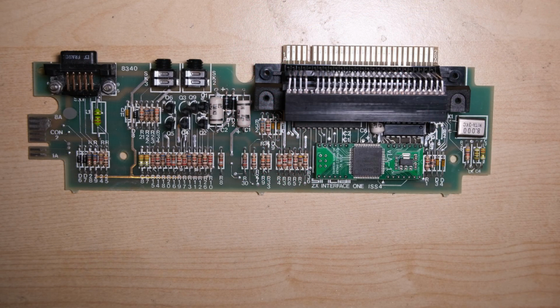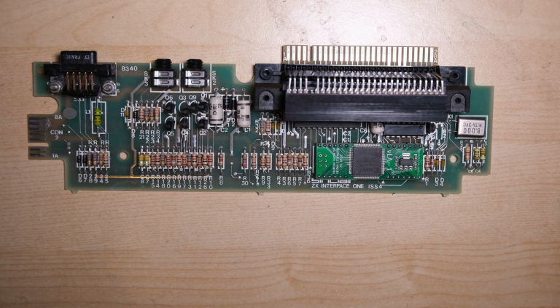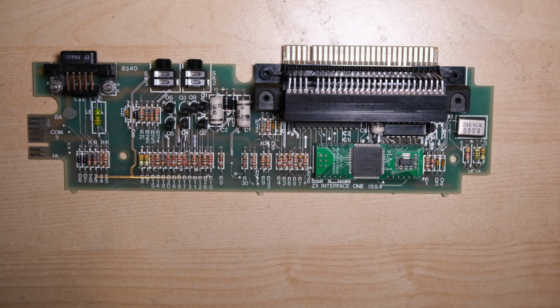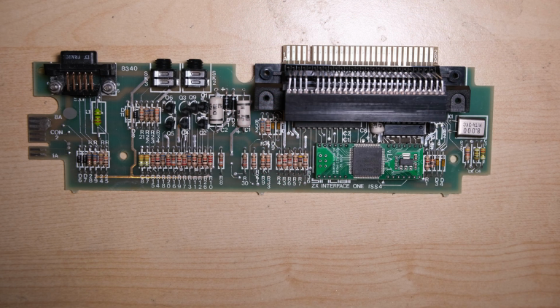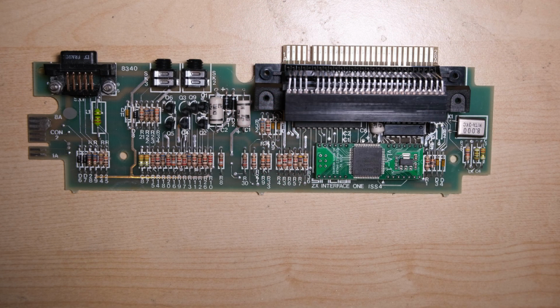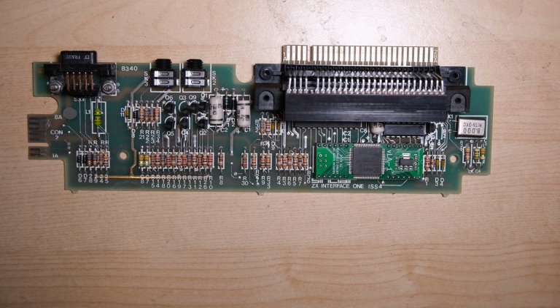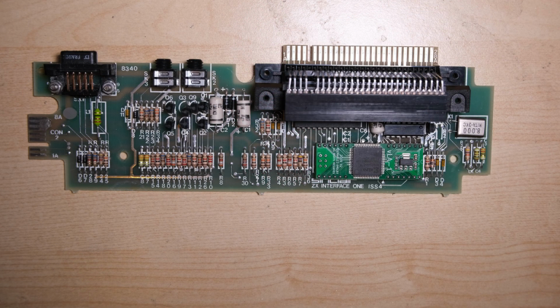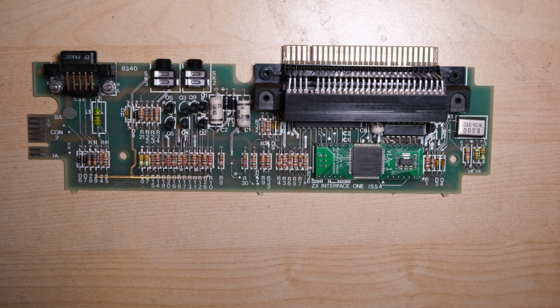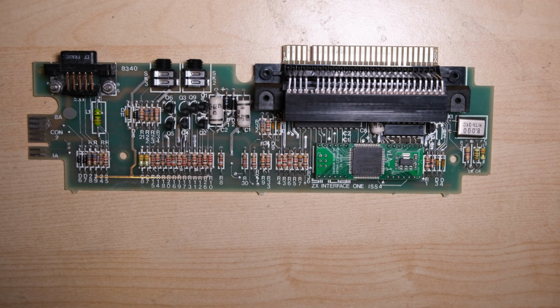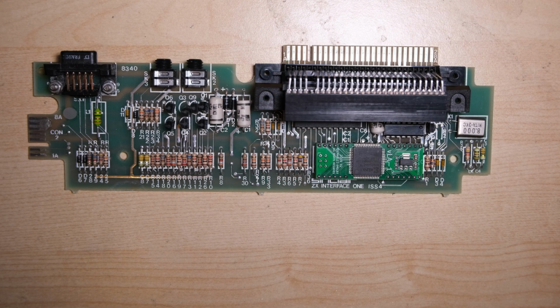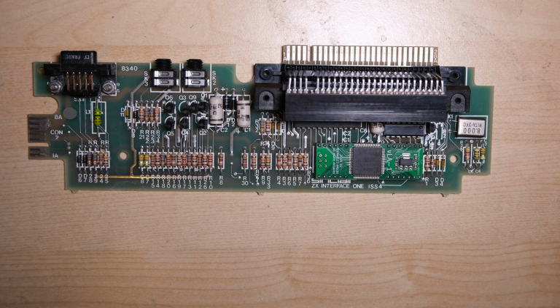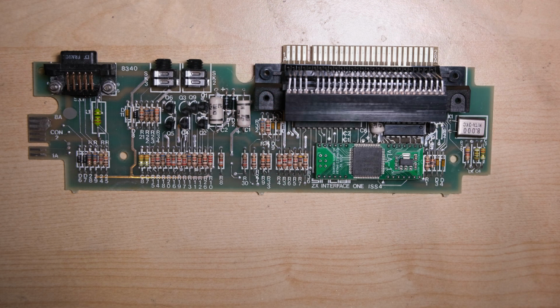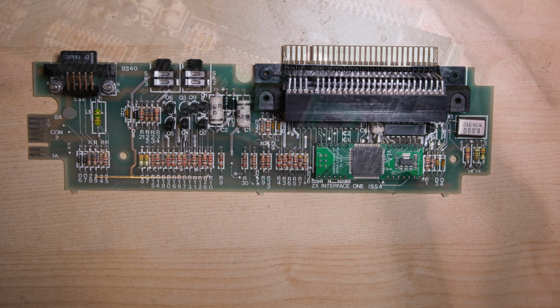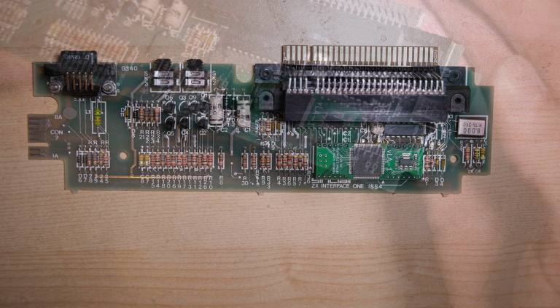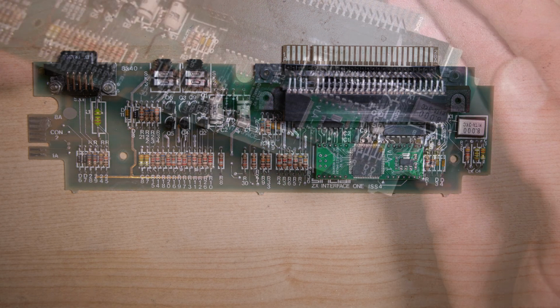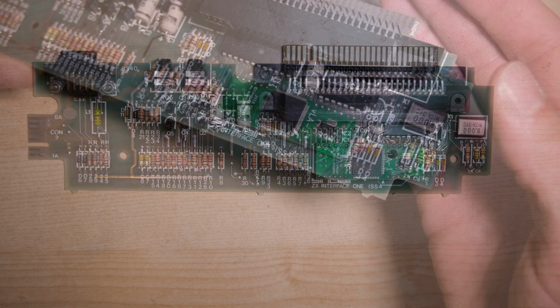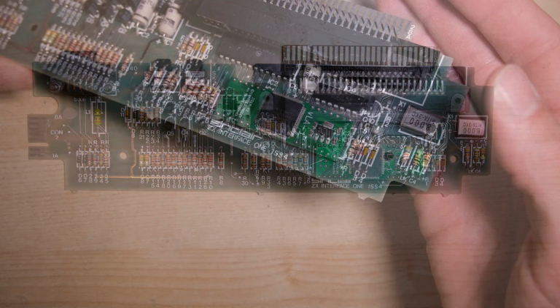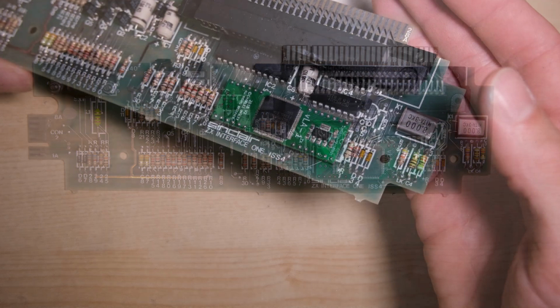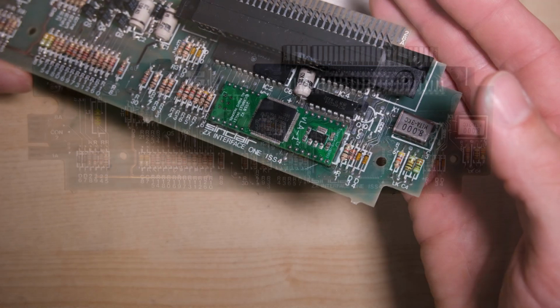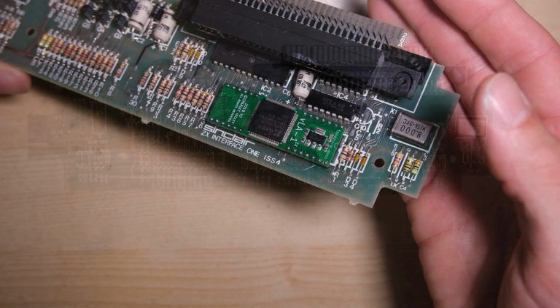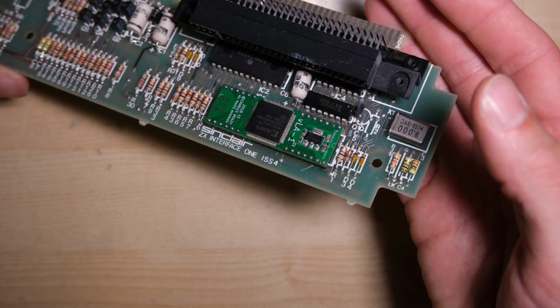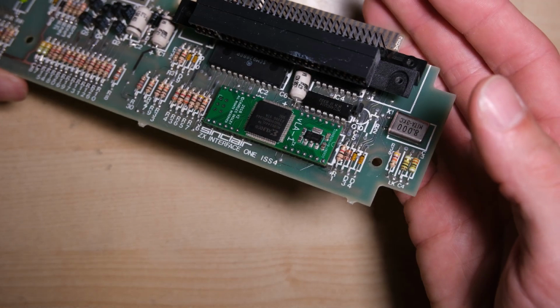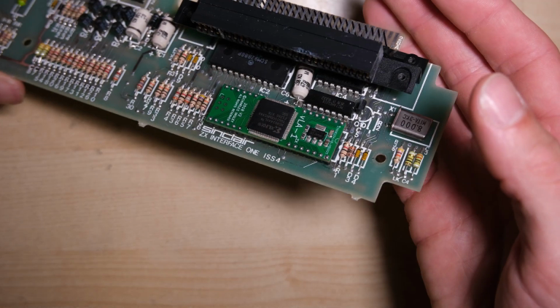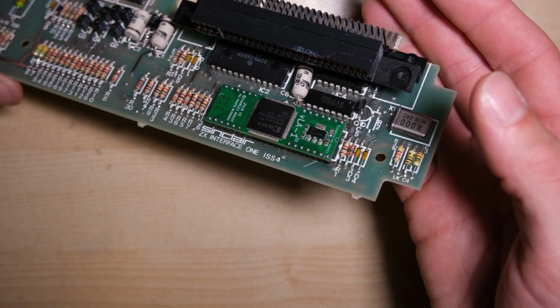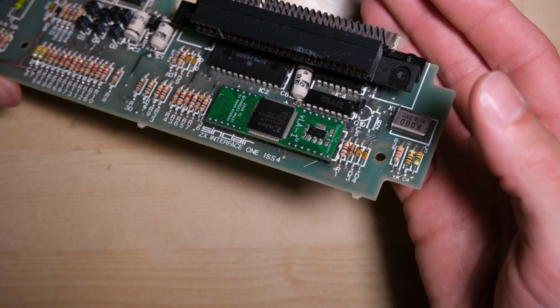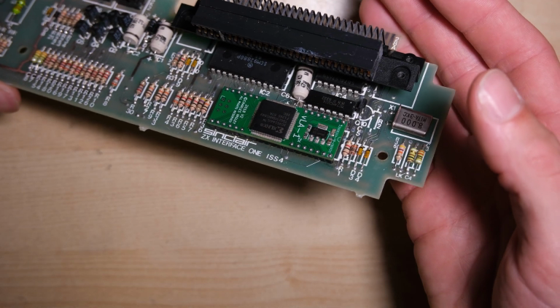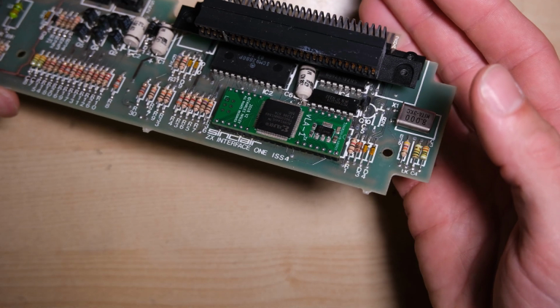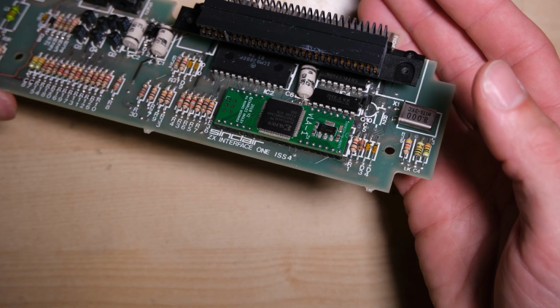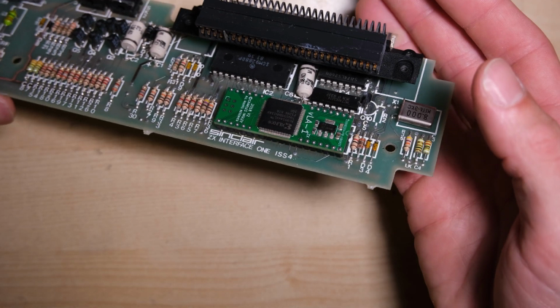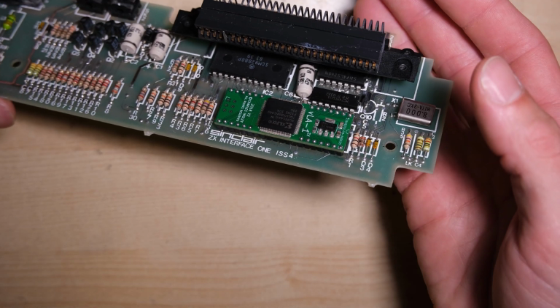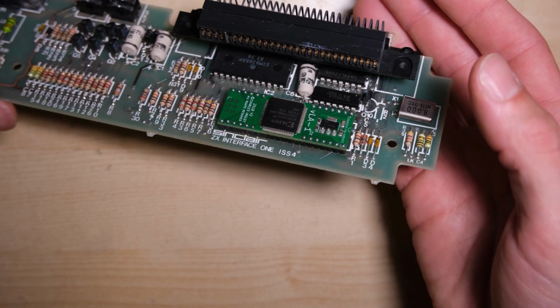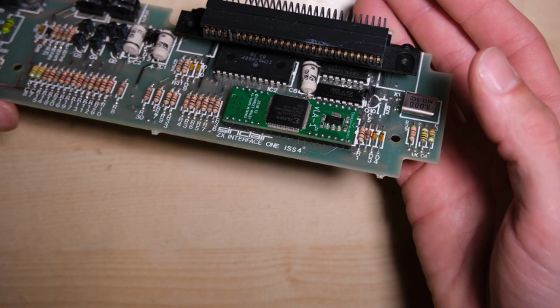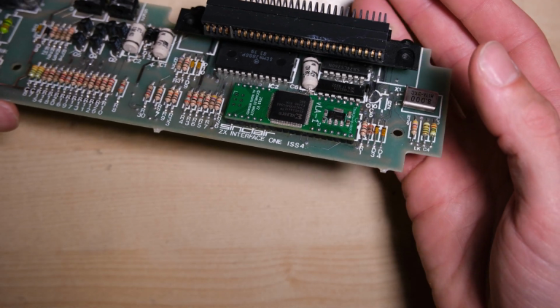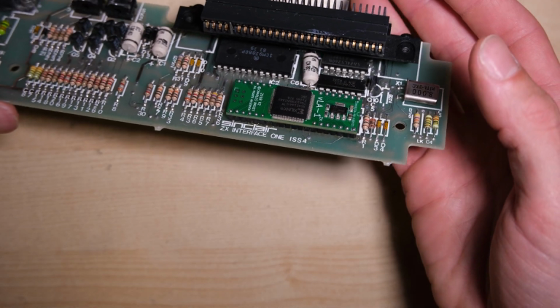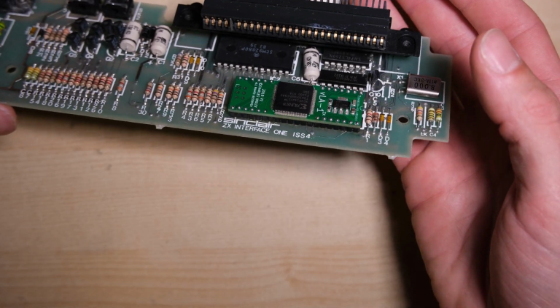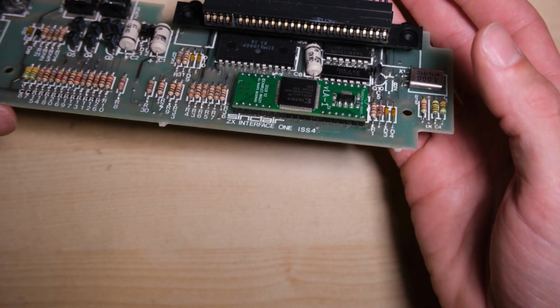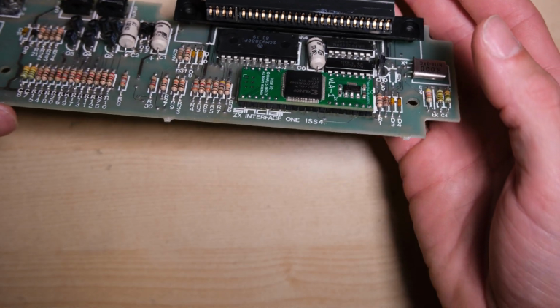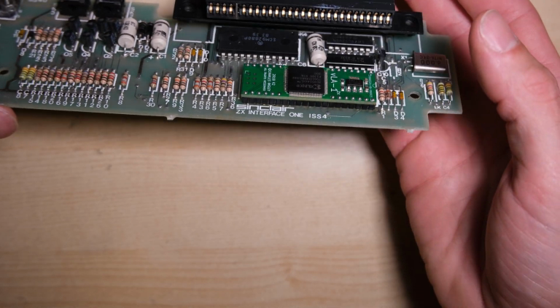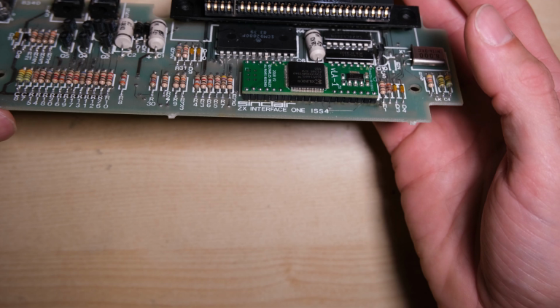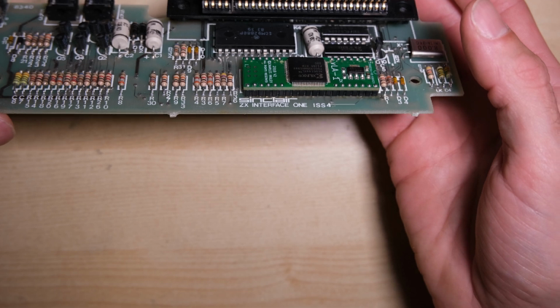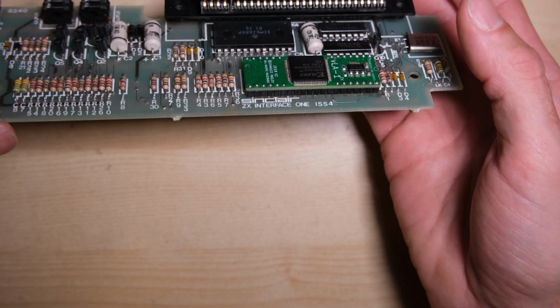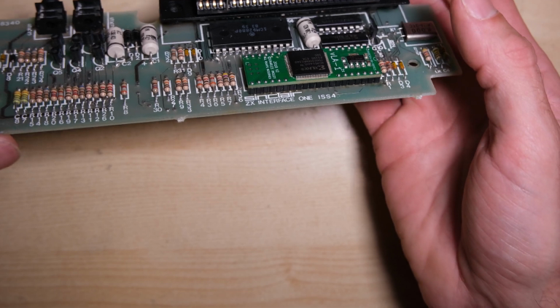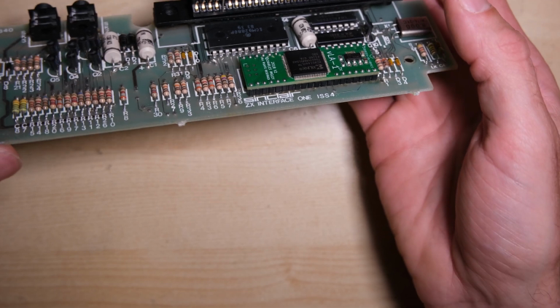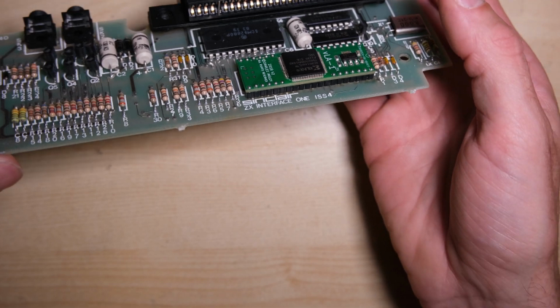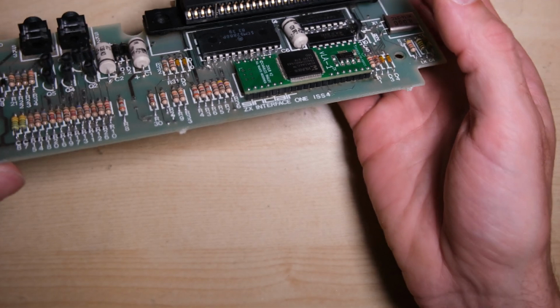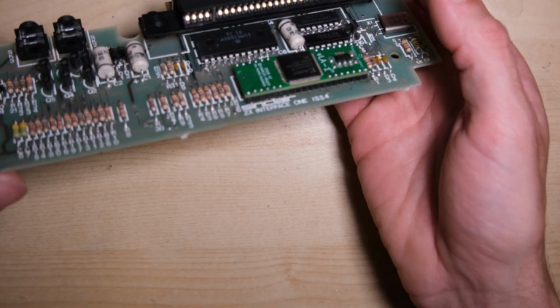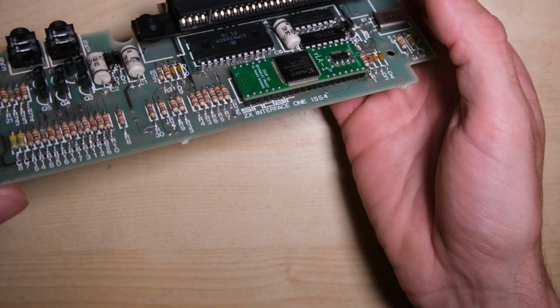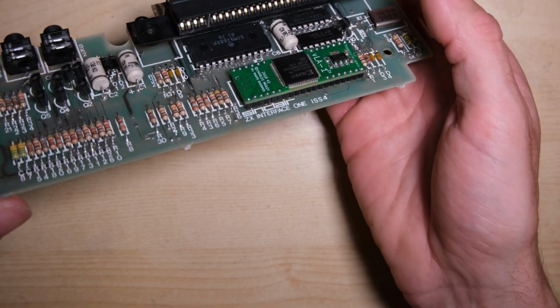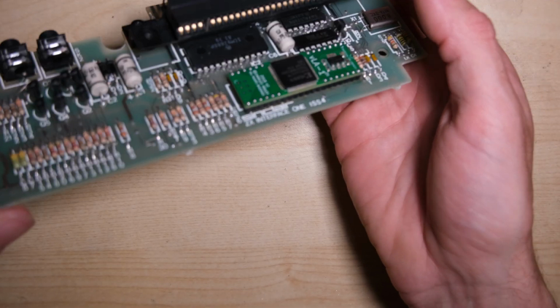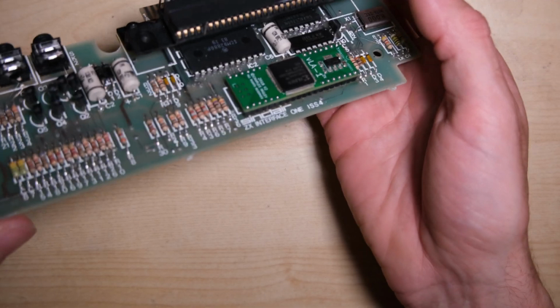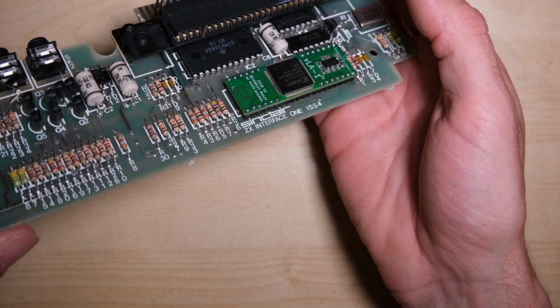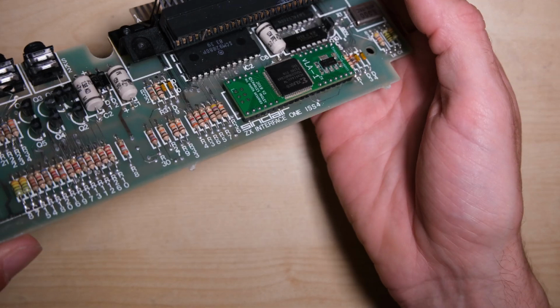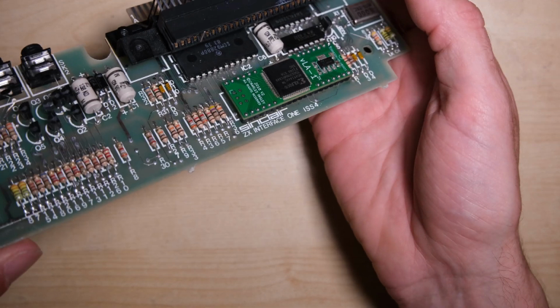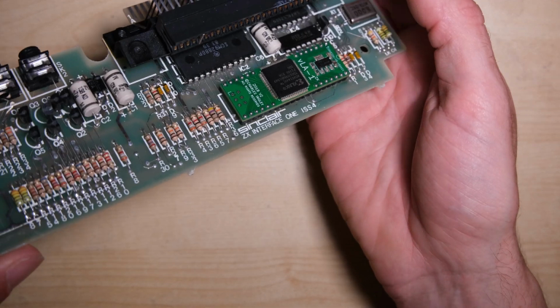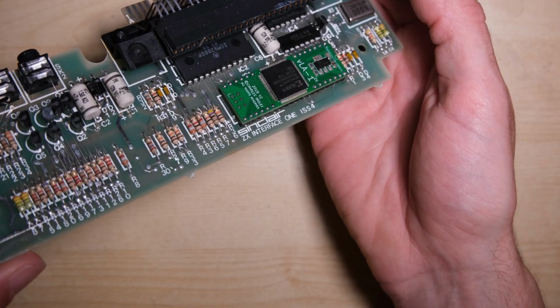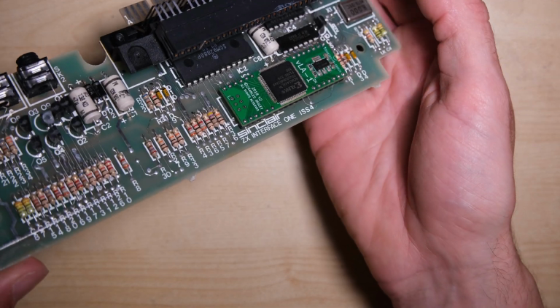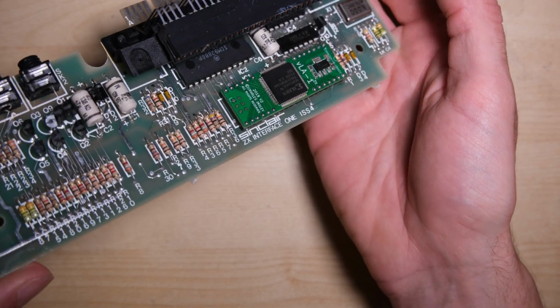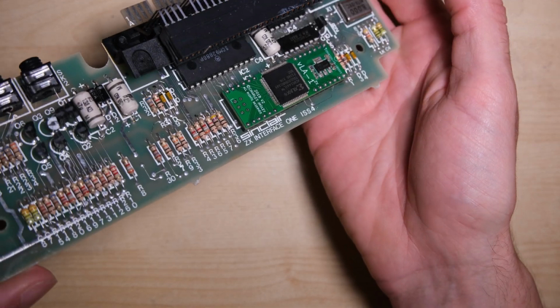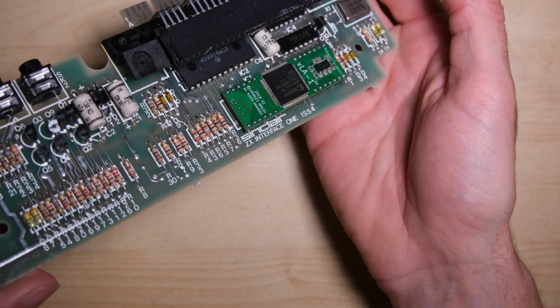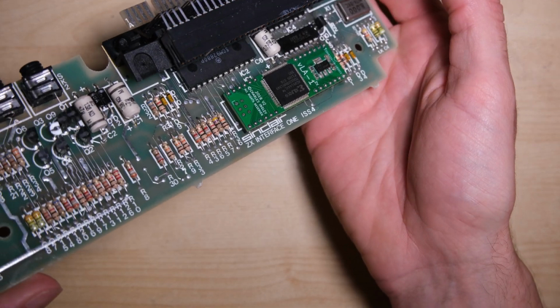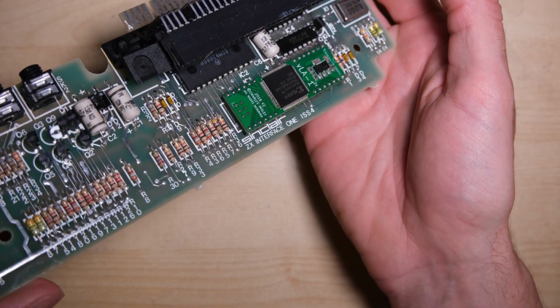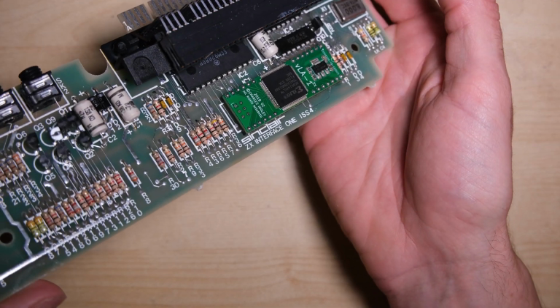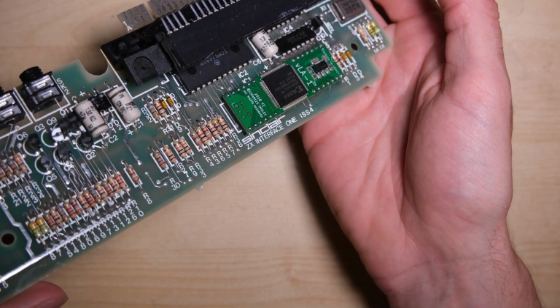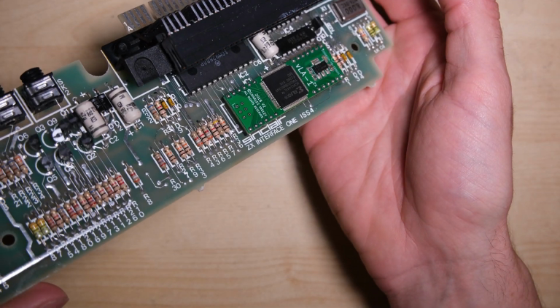And here is our upgraded board — the VLA-1 looking very modern, and these nifty white capacitors.